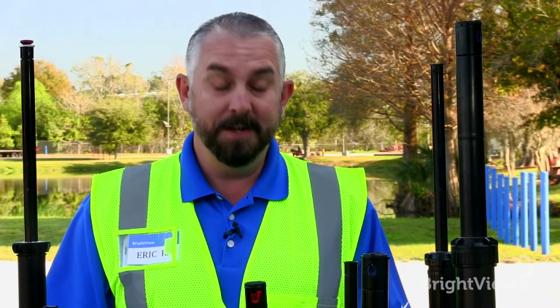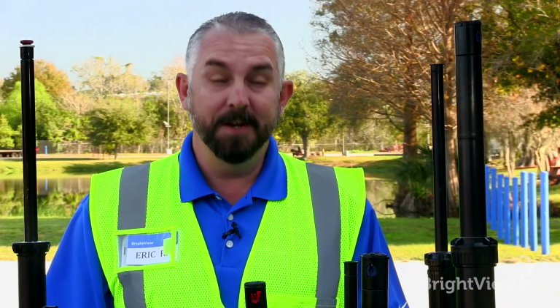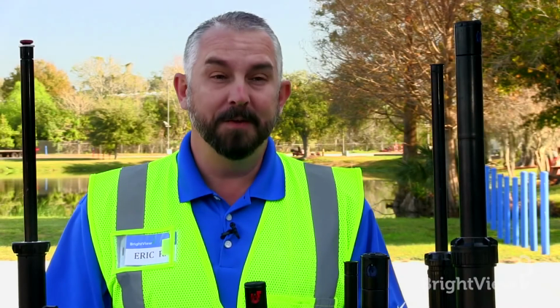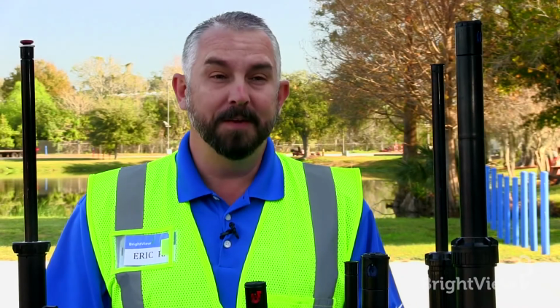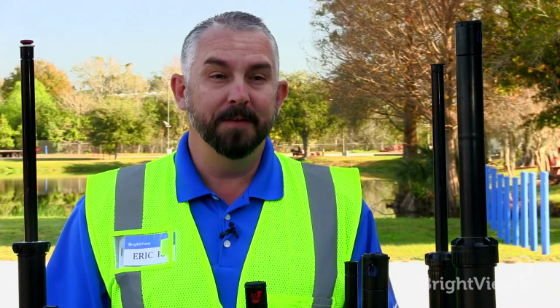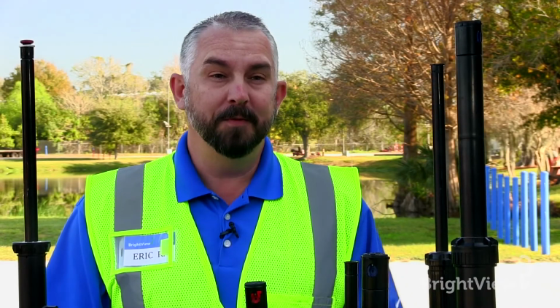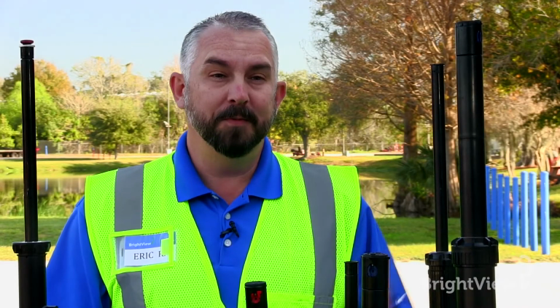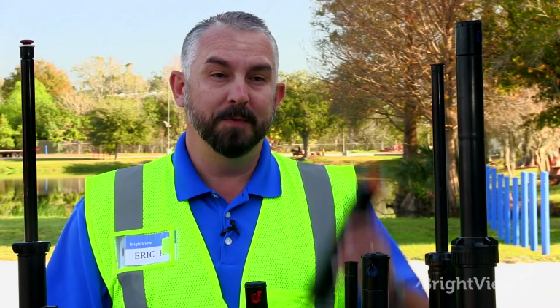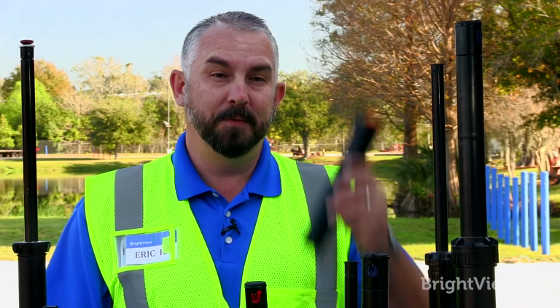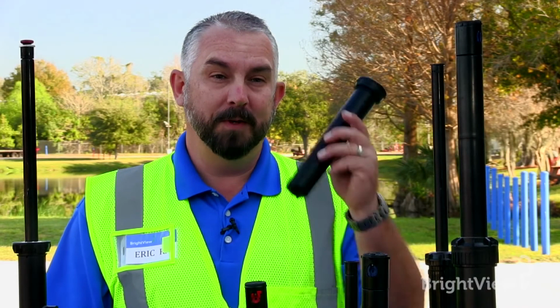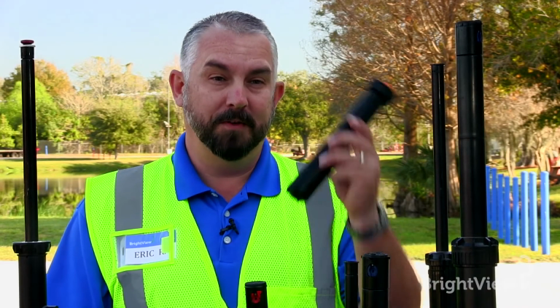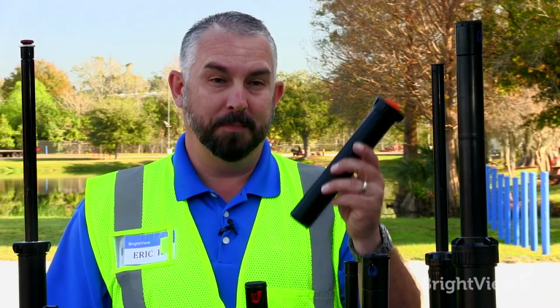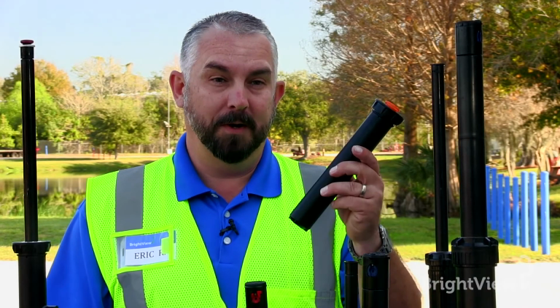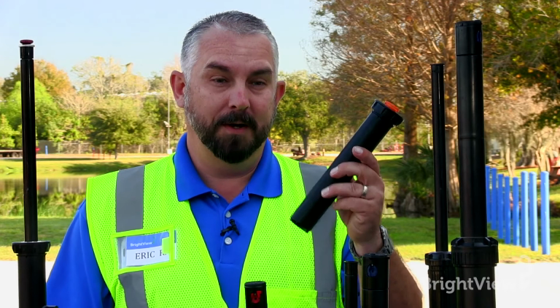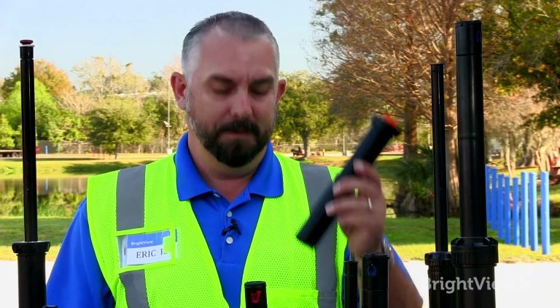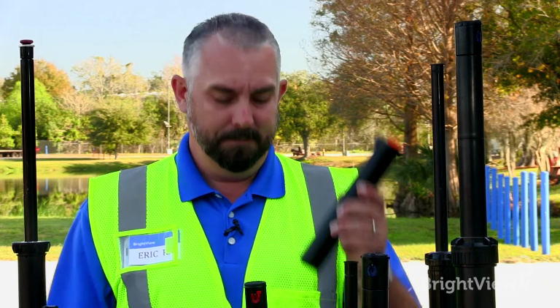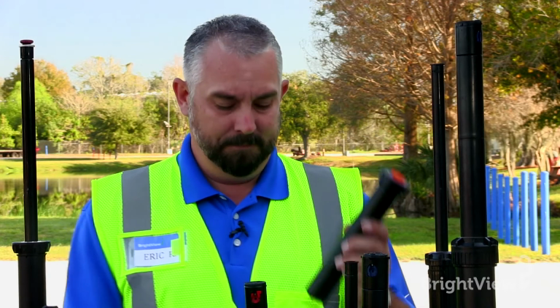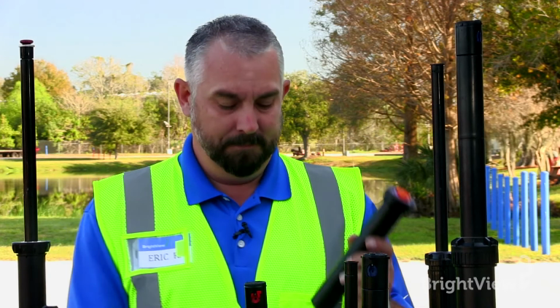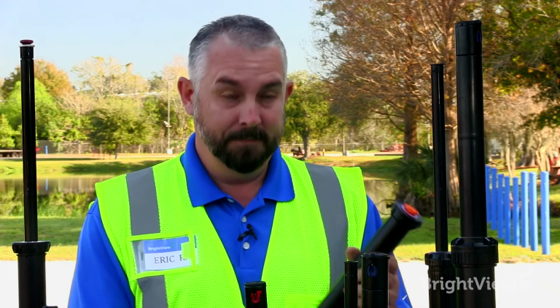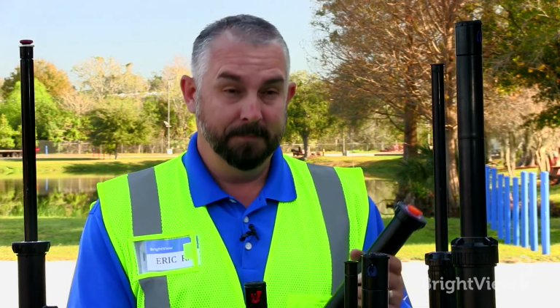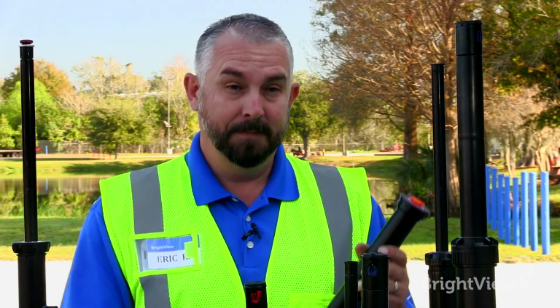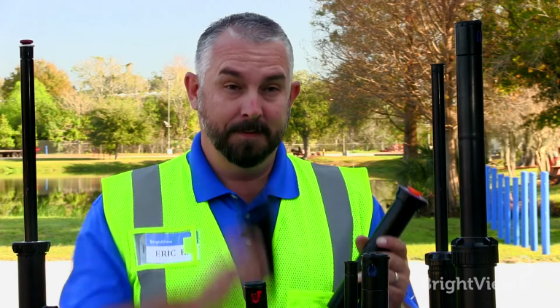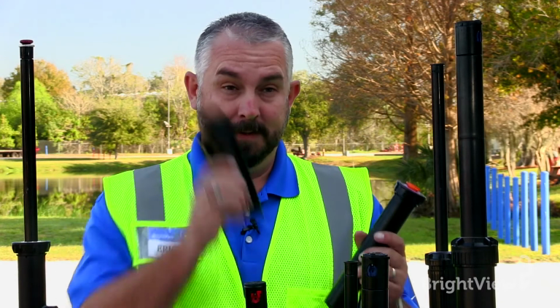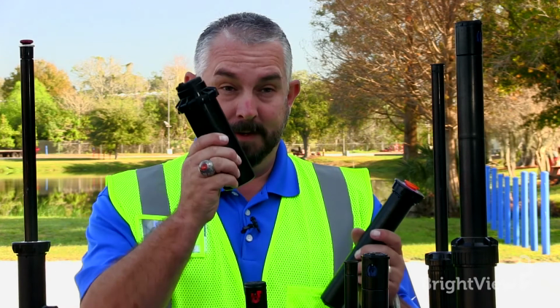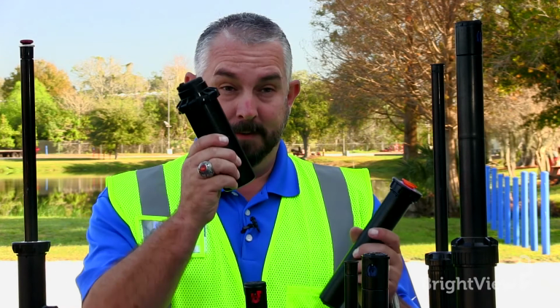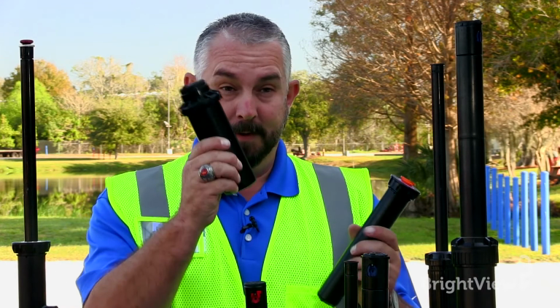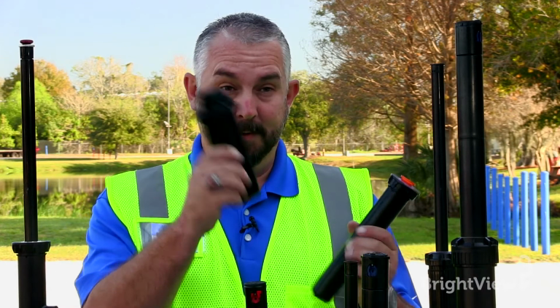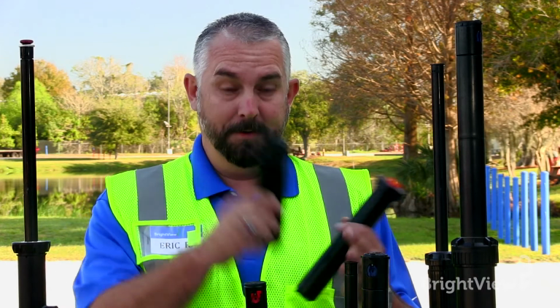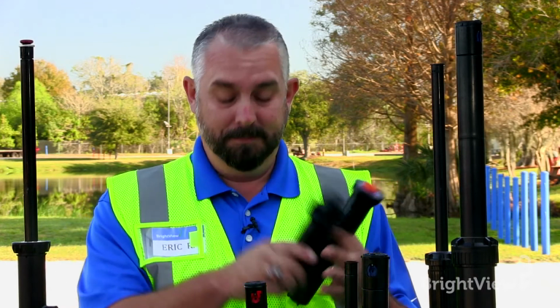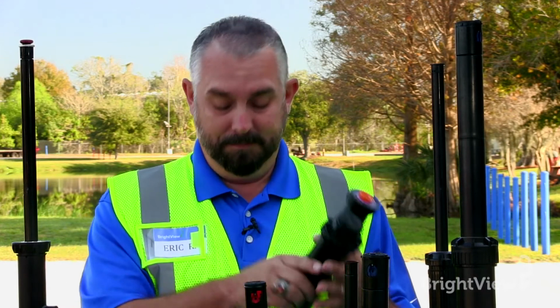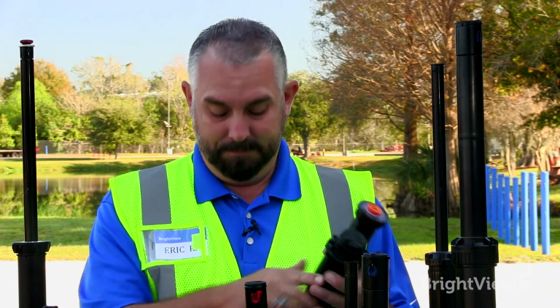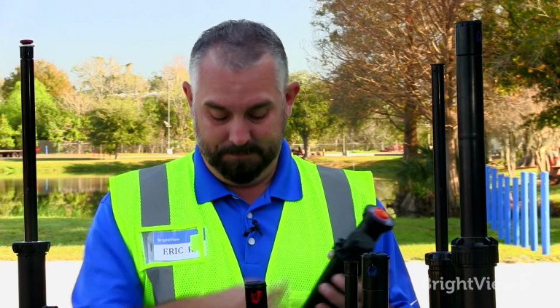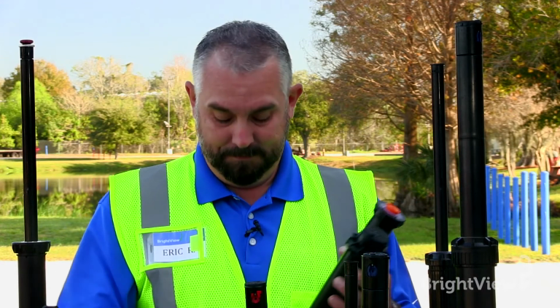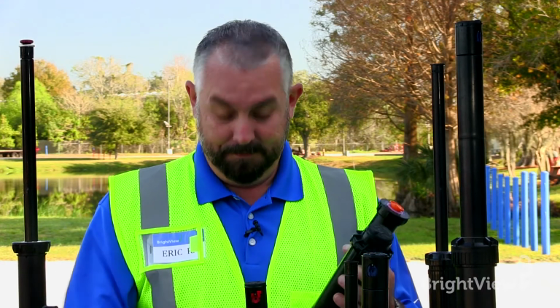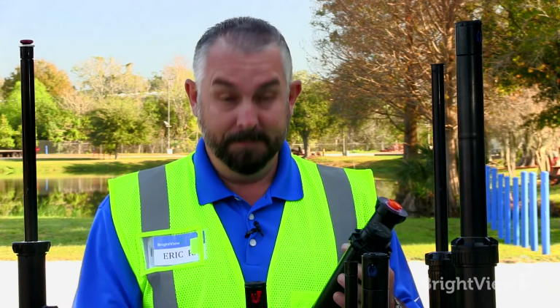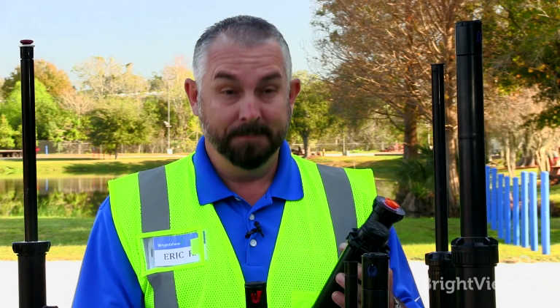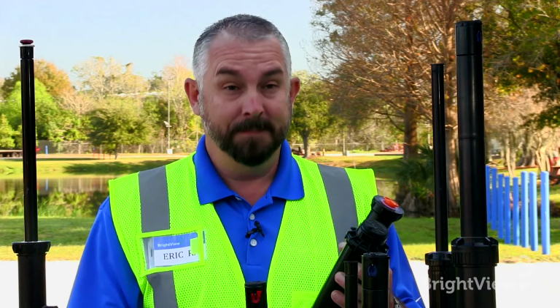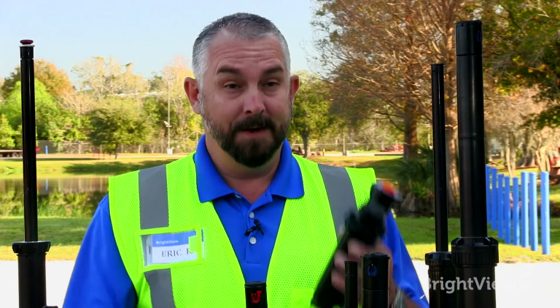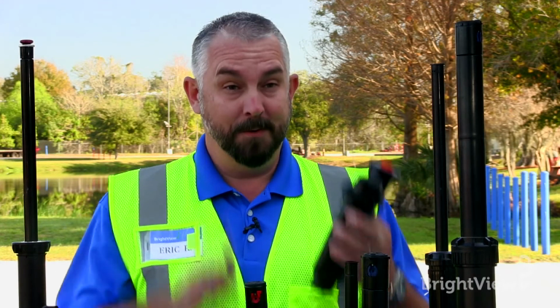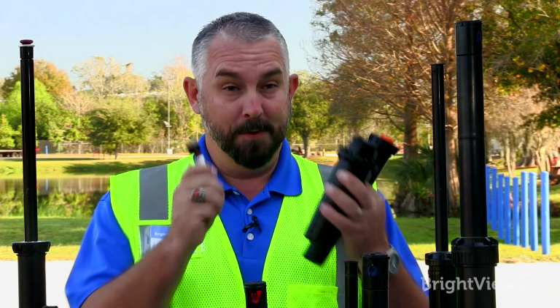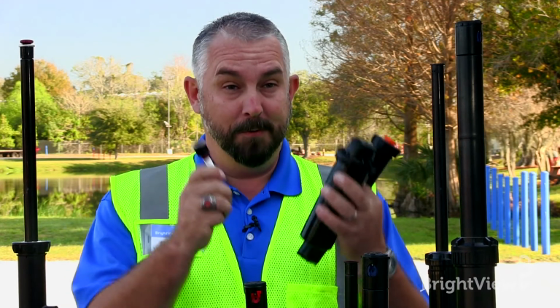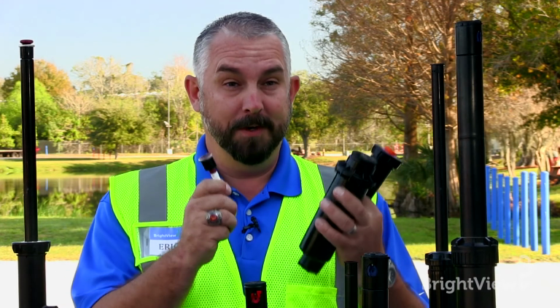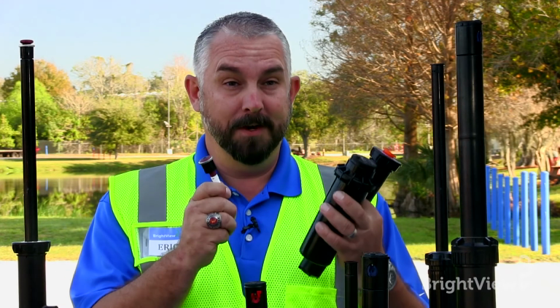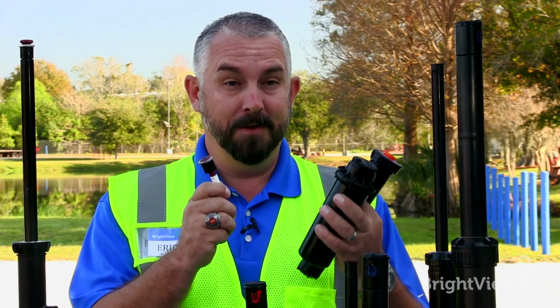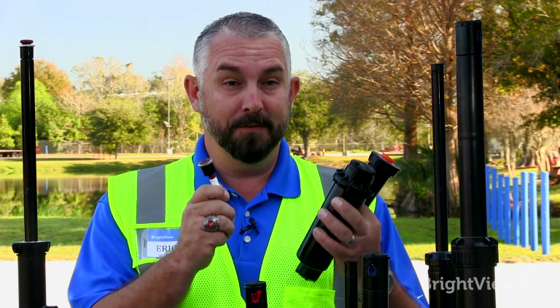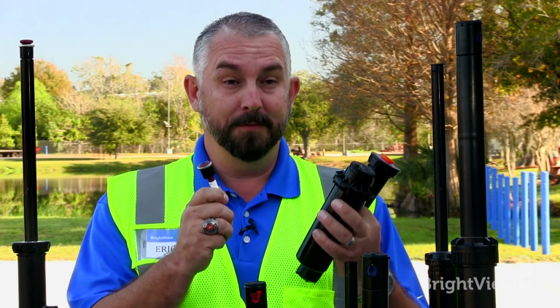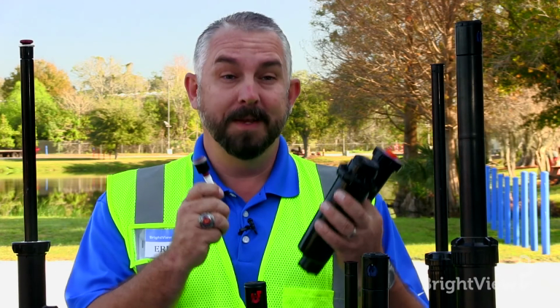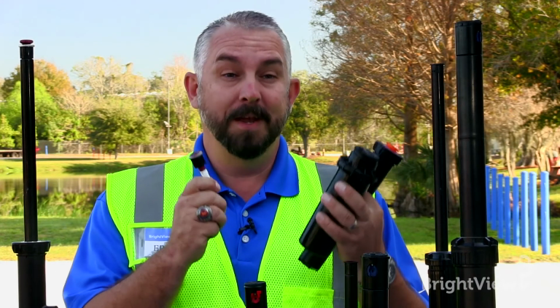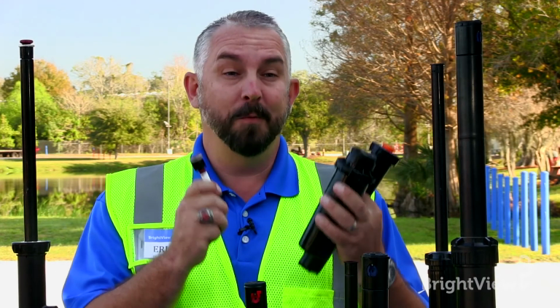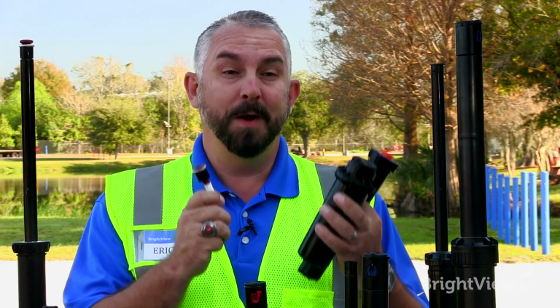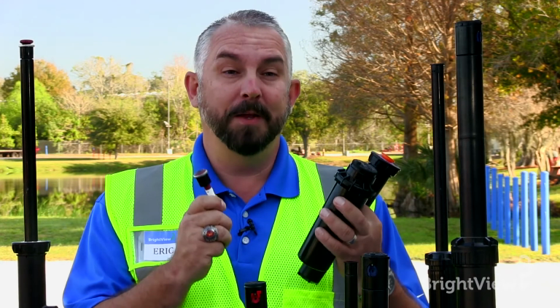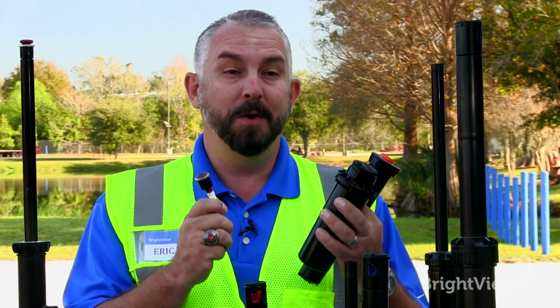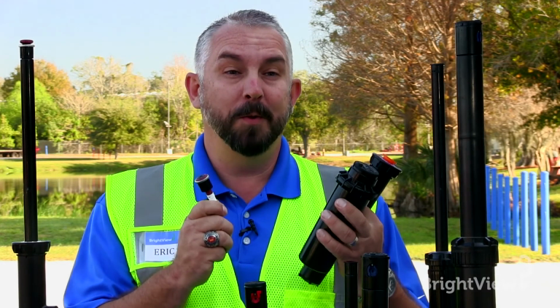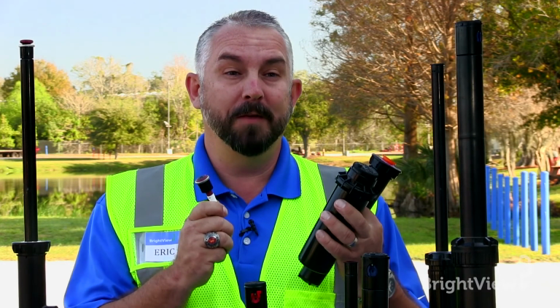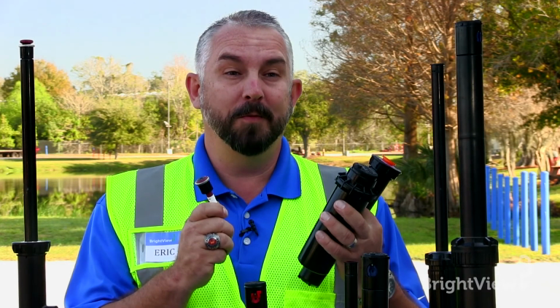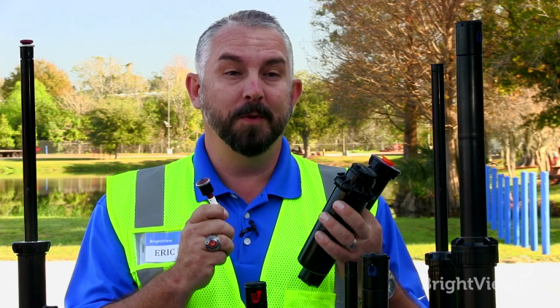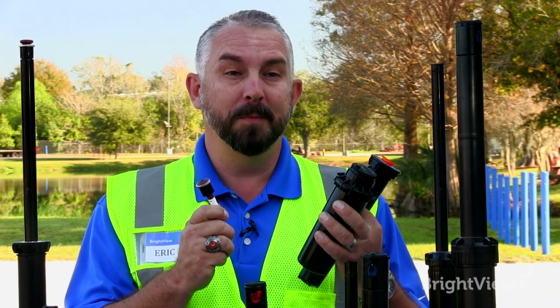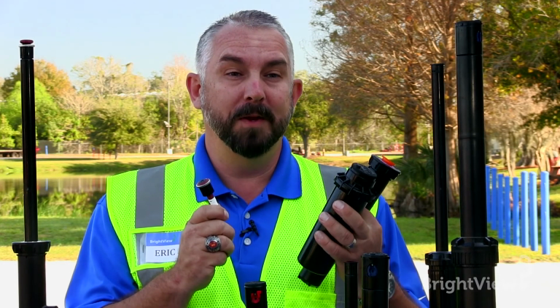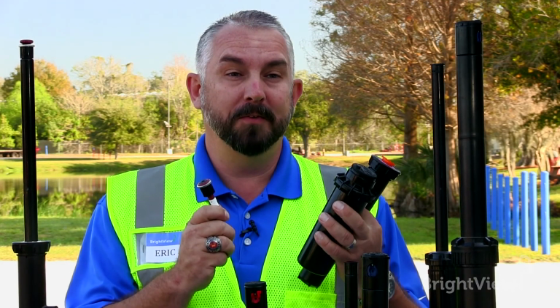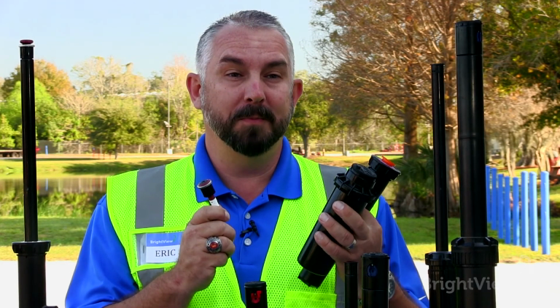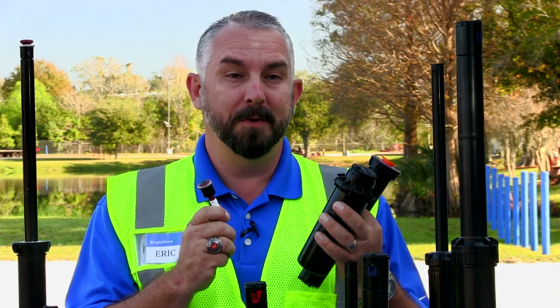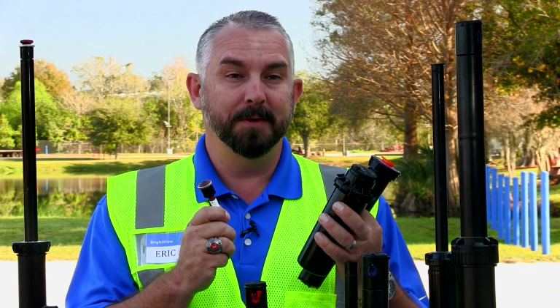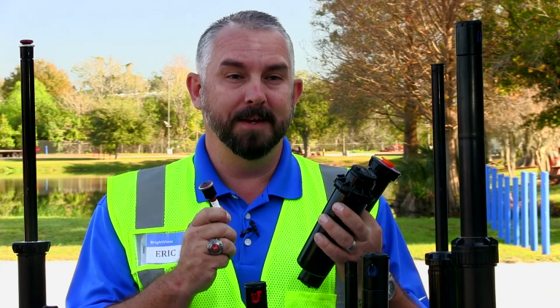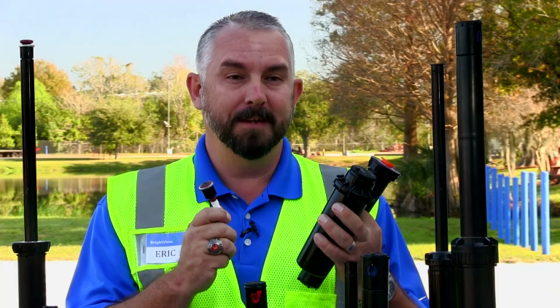Now you know the difference between a spray head, a rotor, a rotary nozzle, and why you don't ever want to mix them all together.